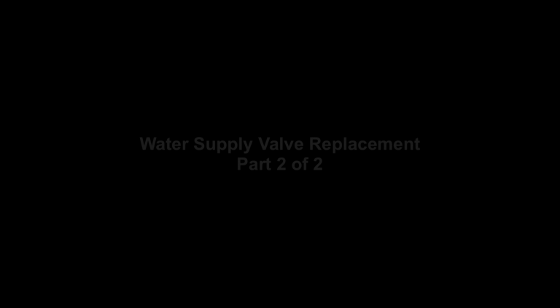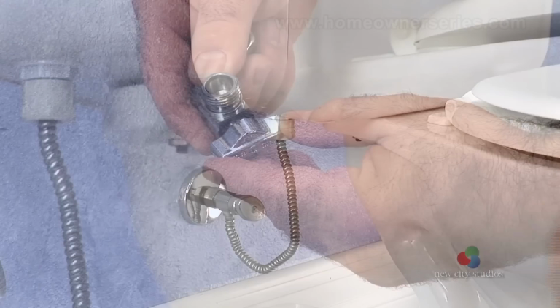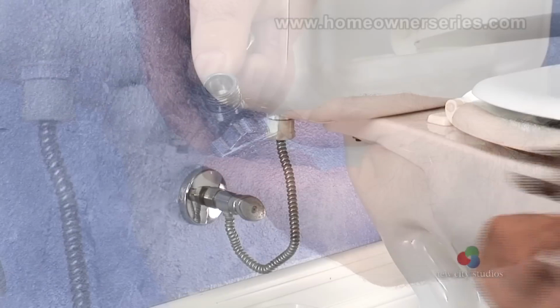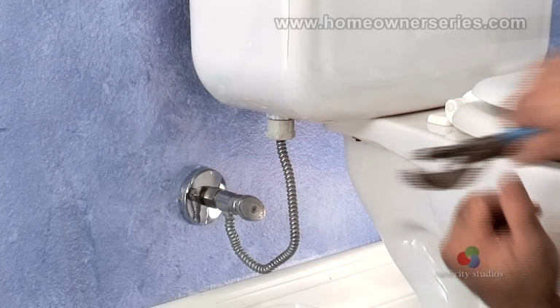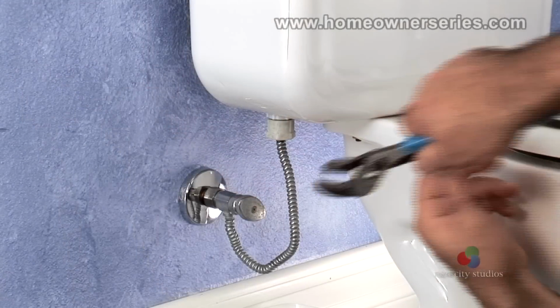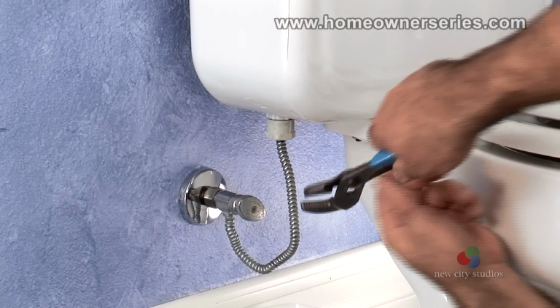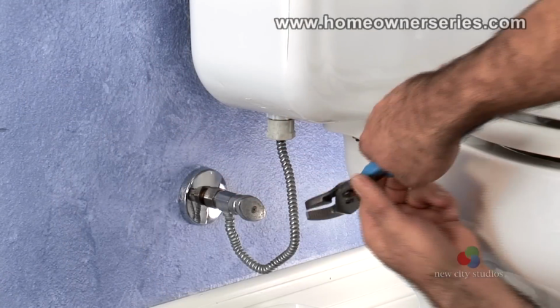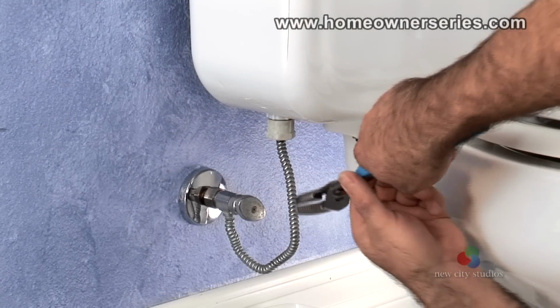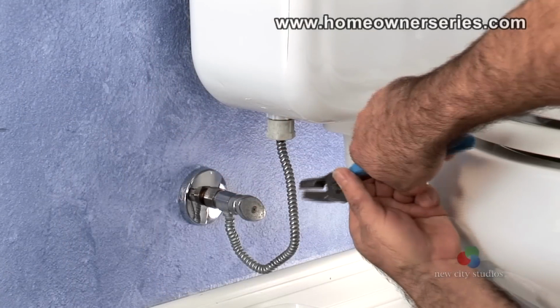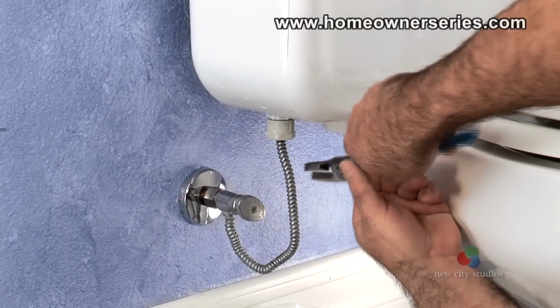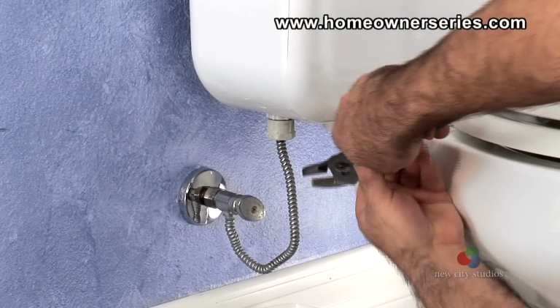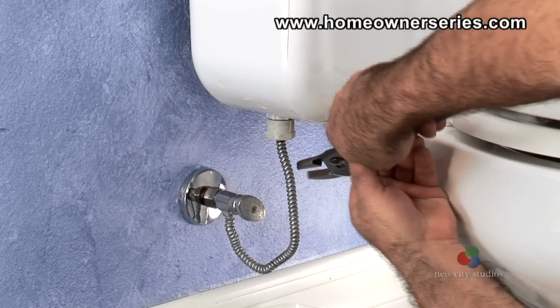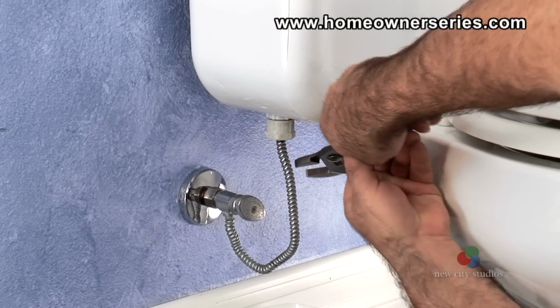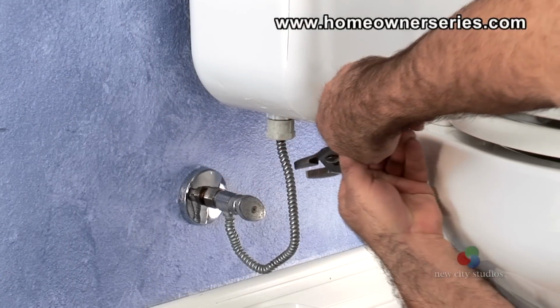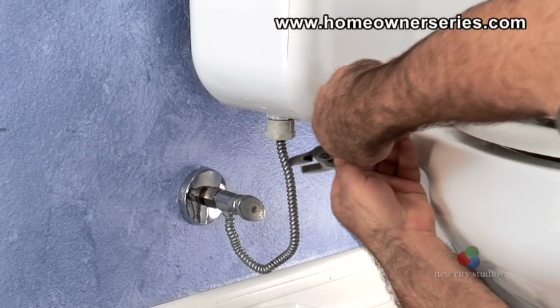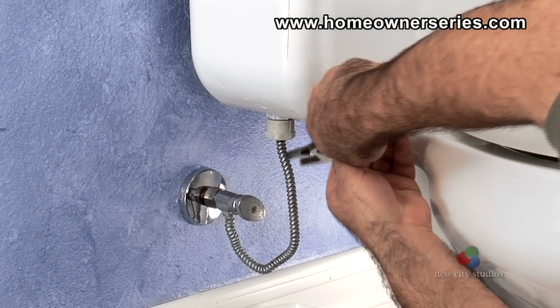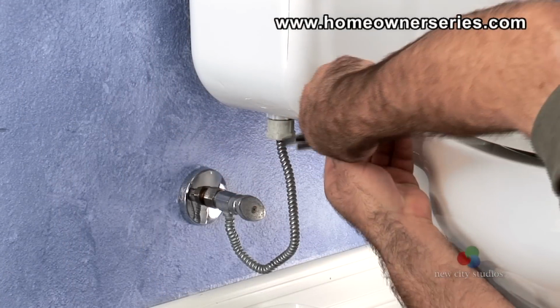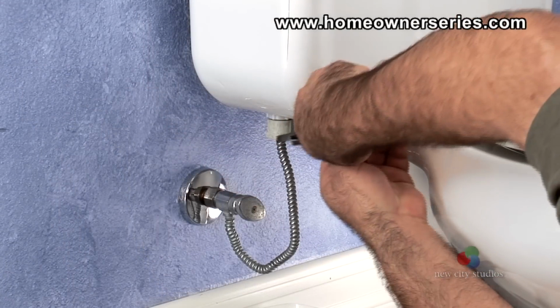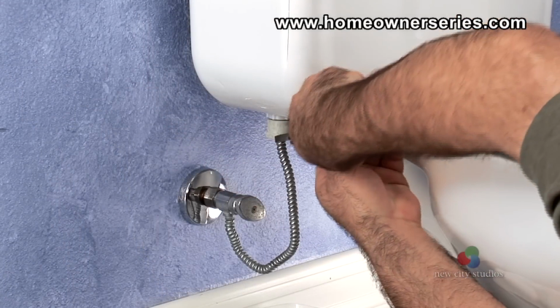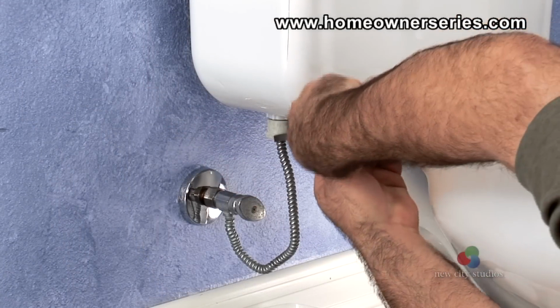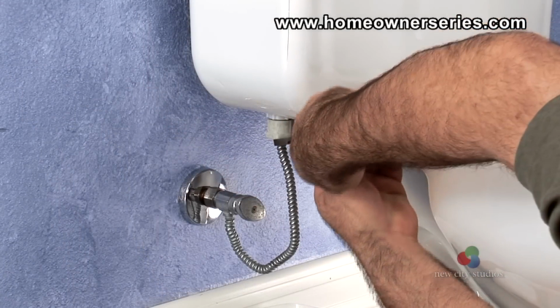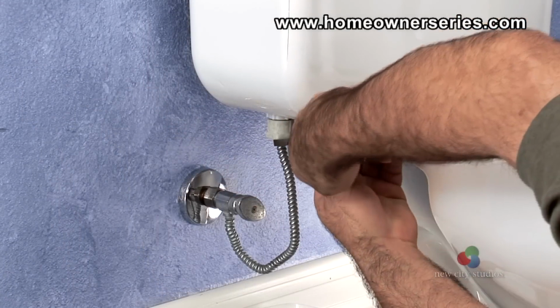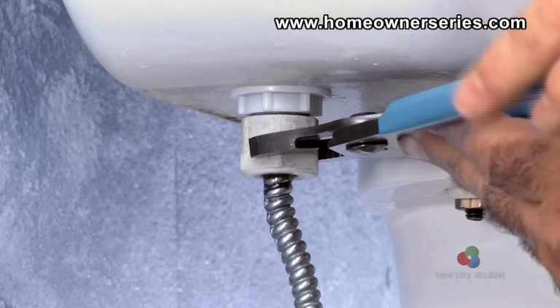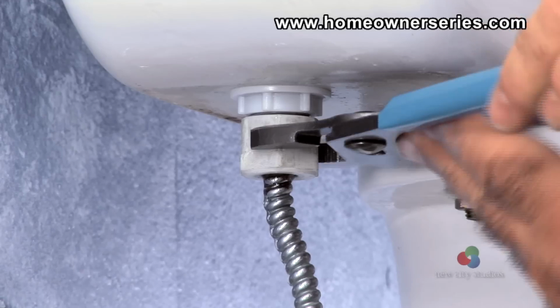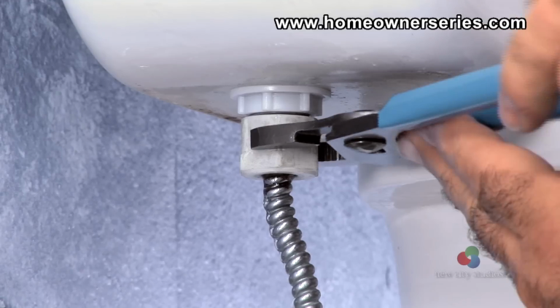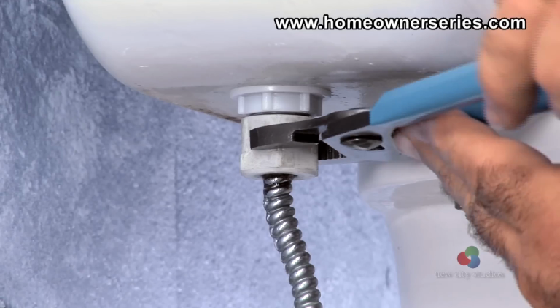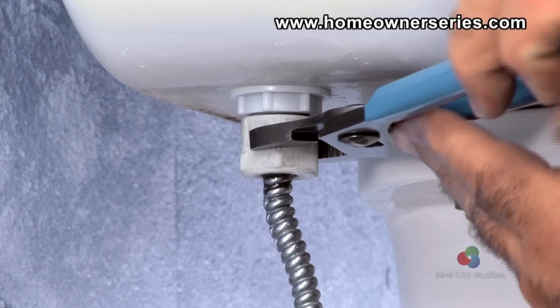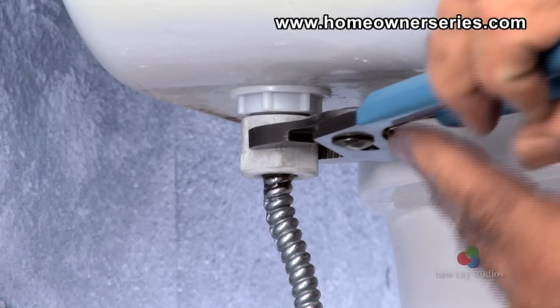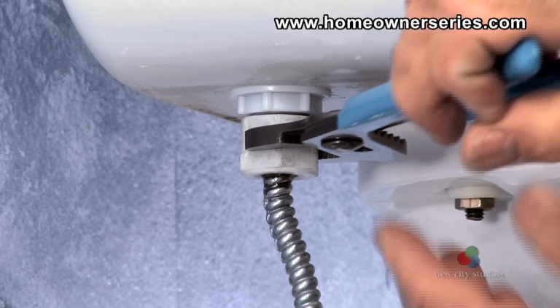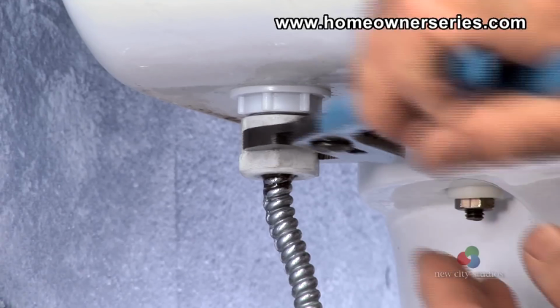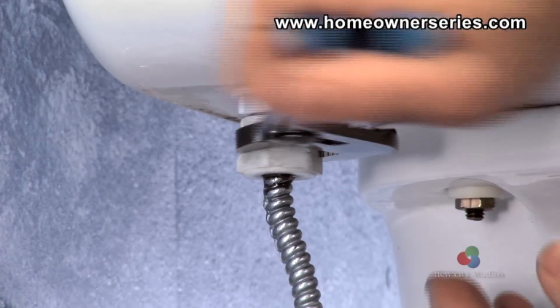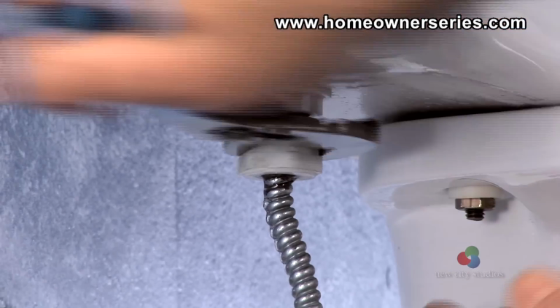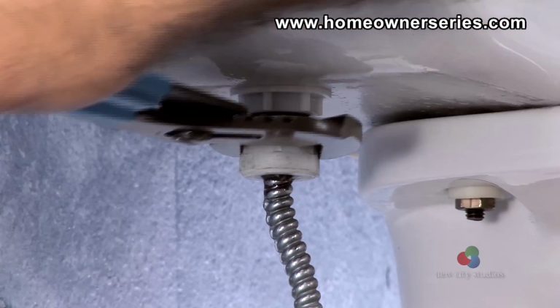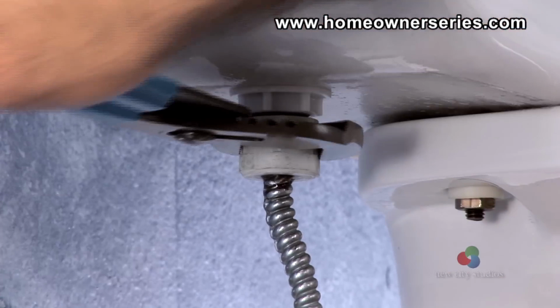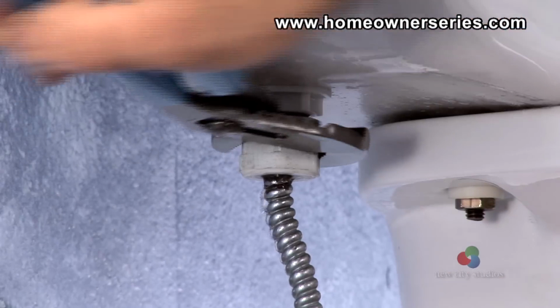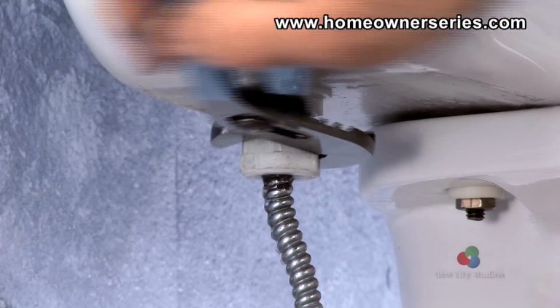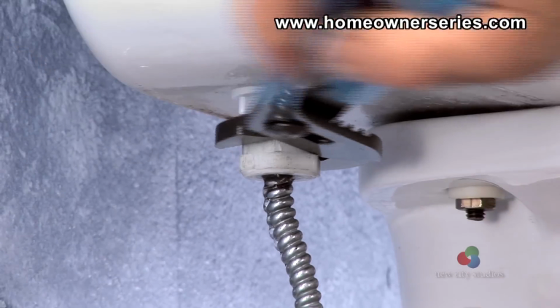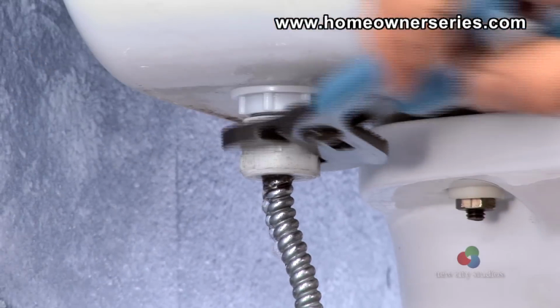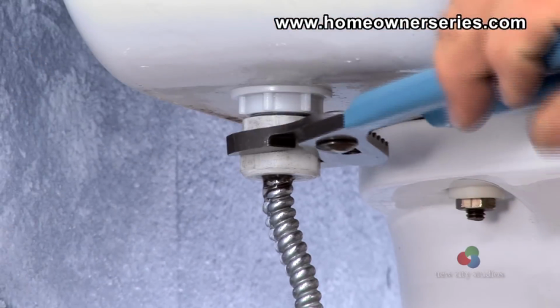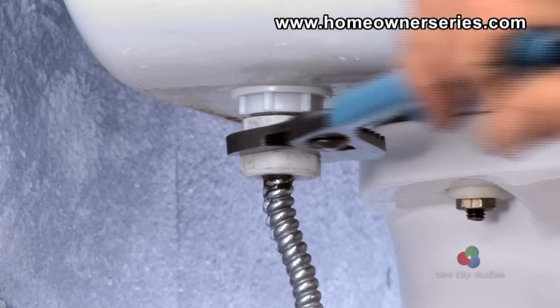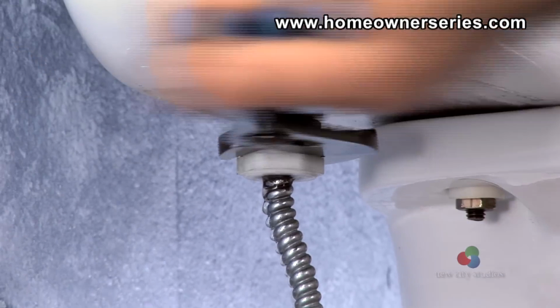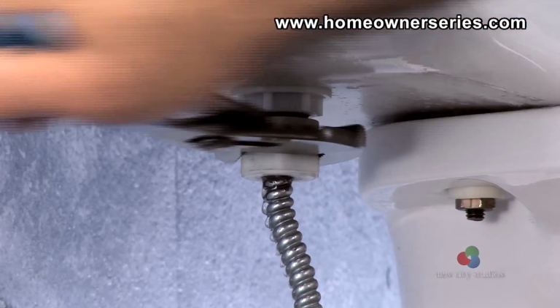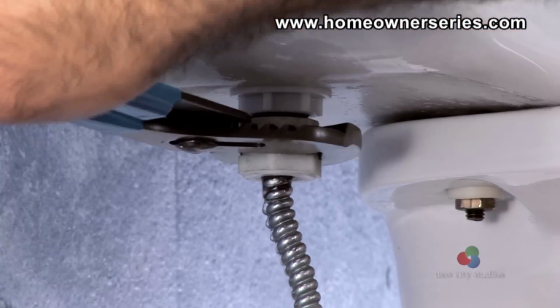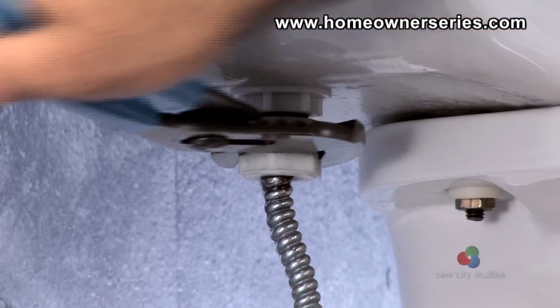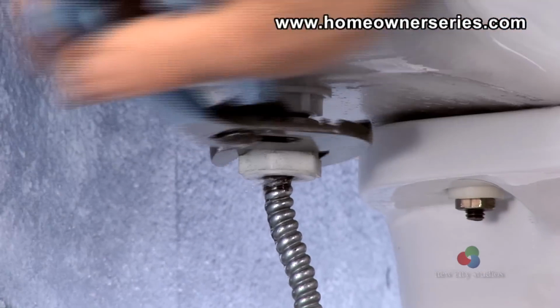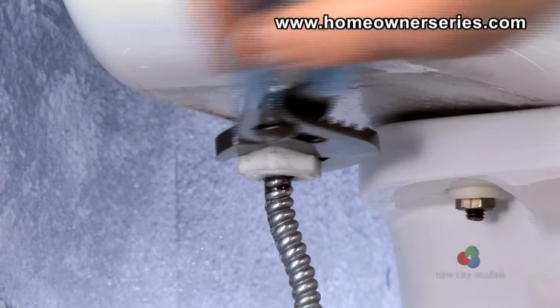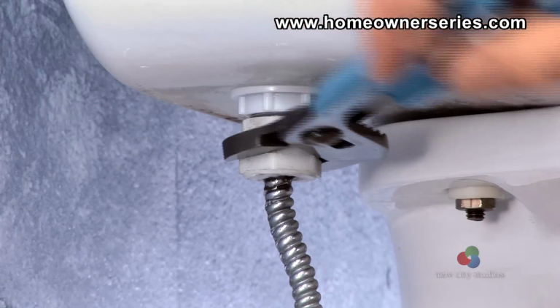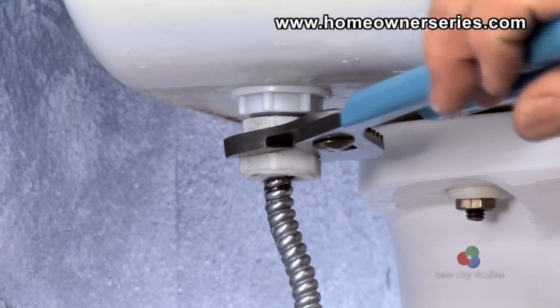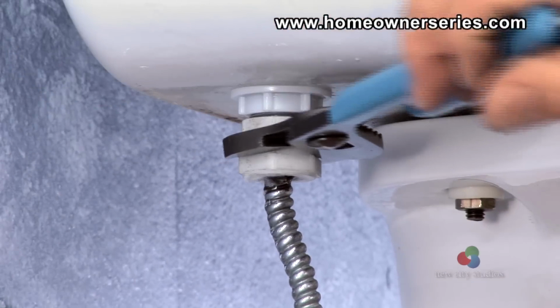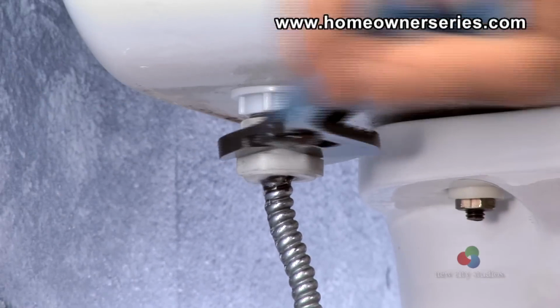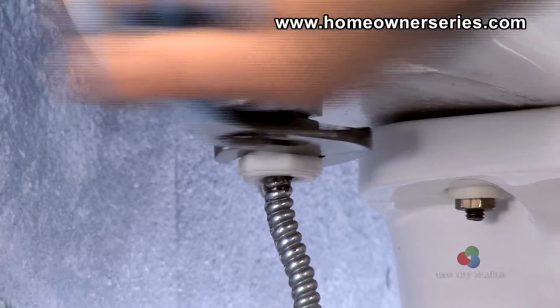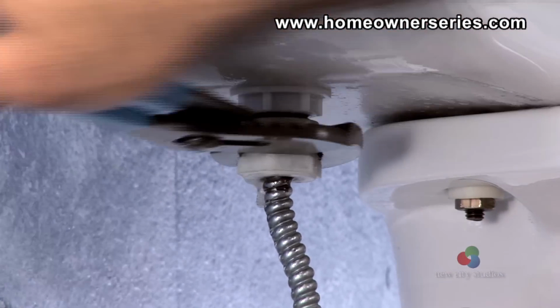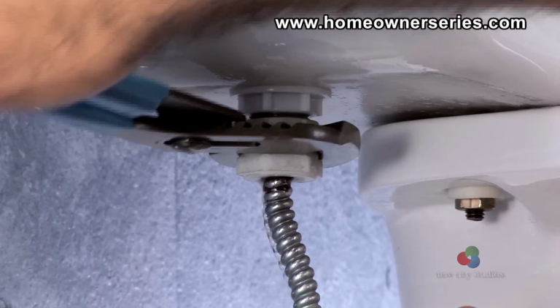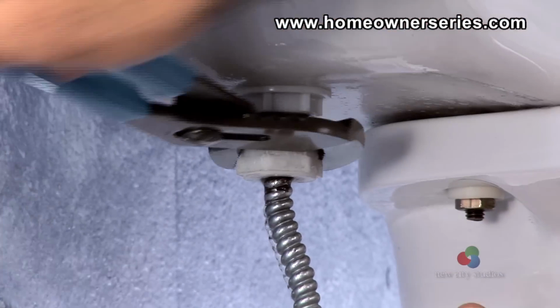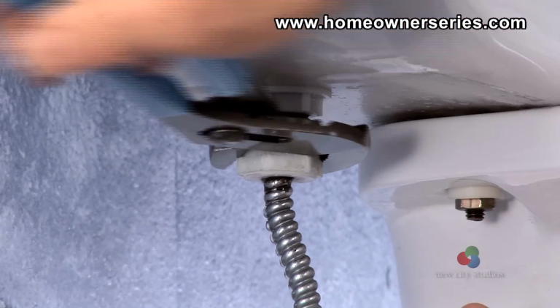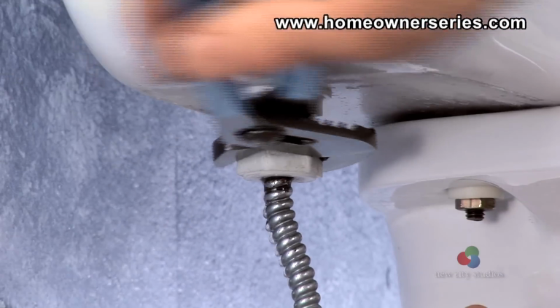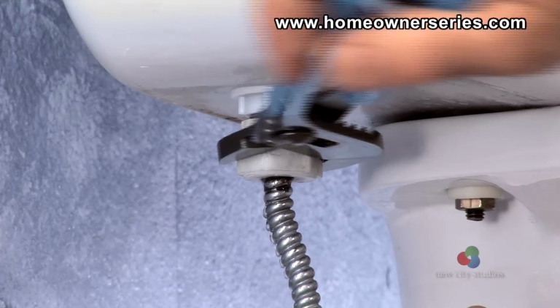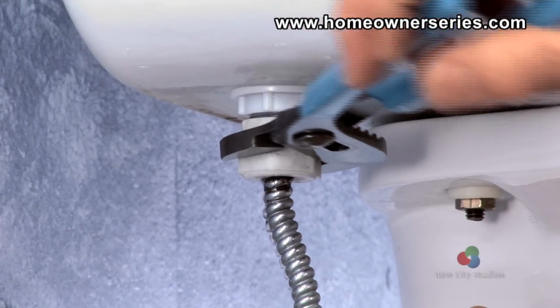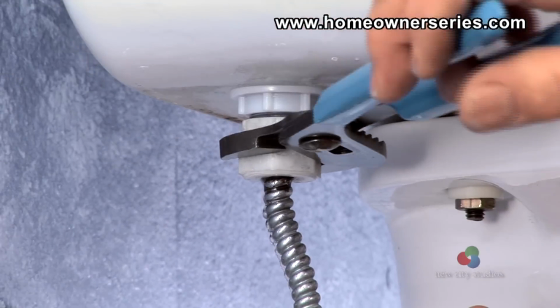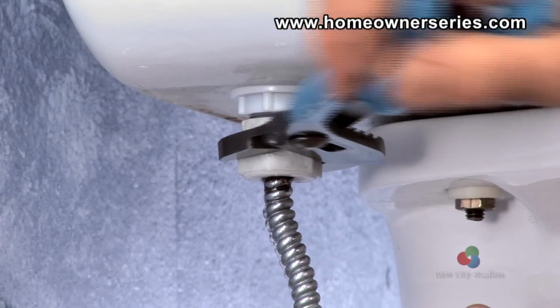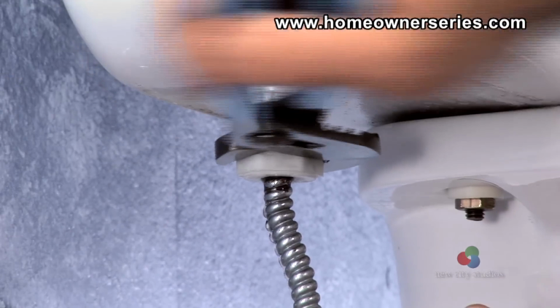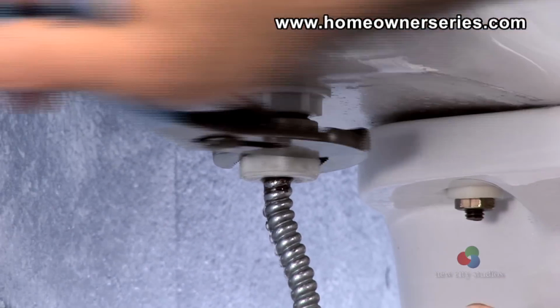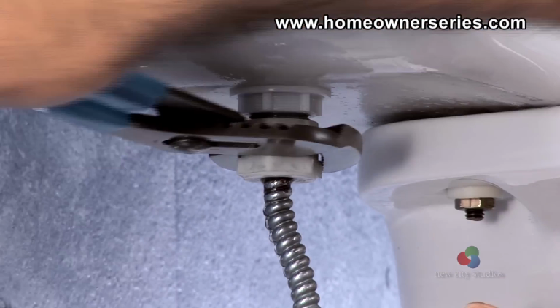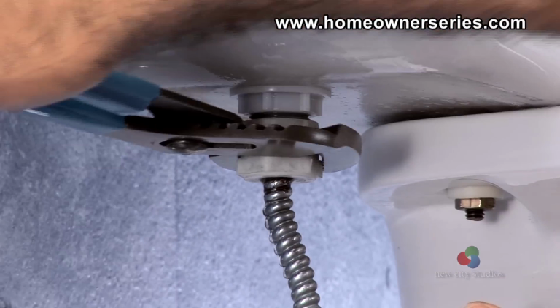Then, with rib joint pliers or an adjustable open-end wrench, unscrew the water supply hose from the bottom of the toilet's fill valve shank.